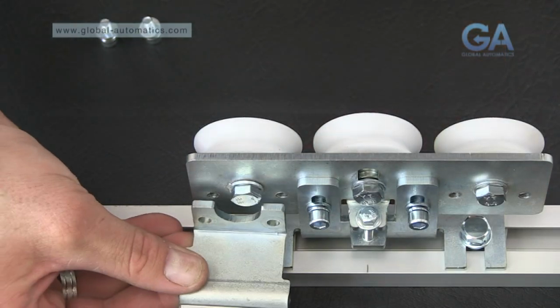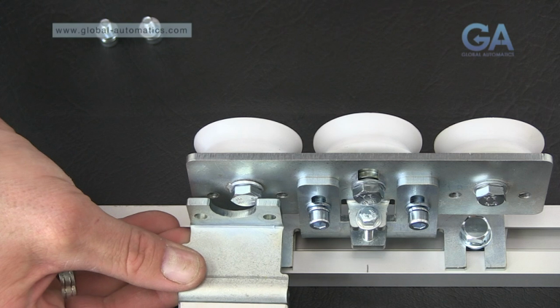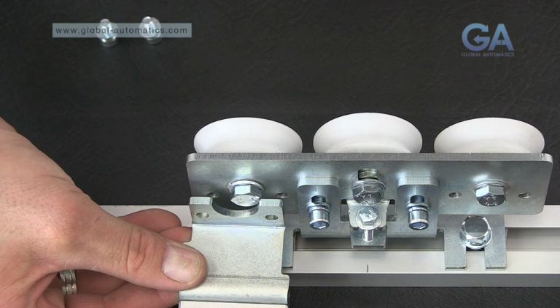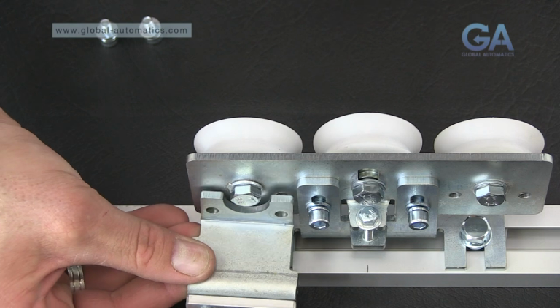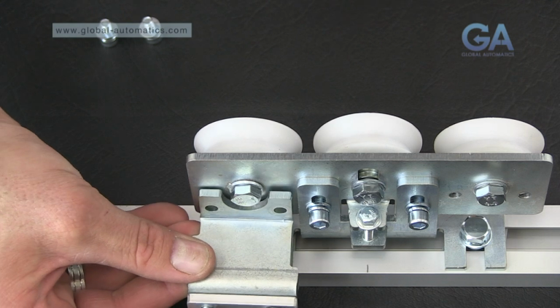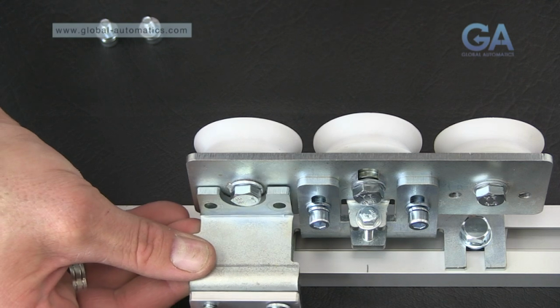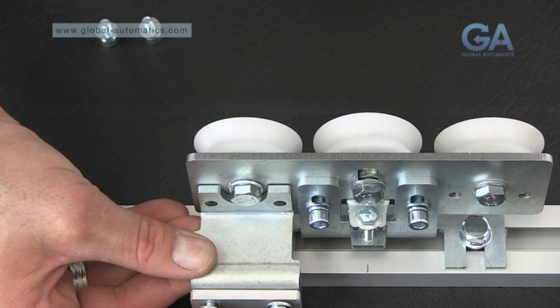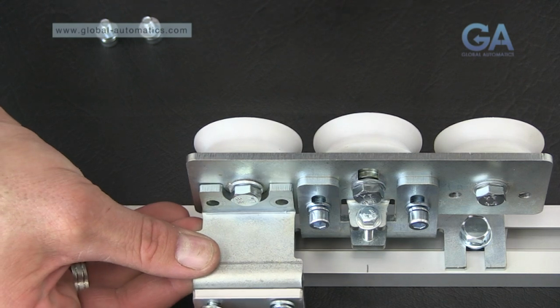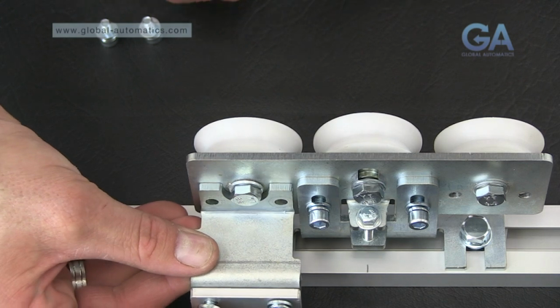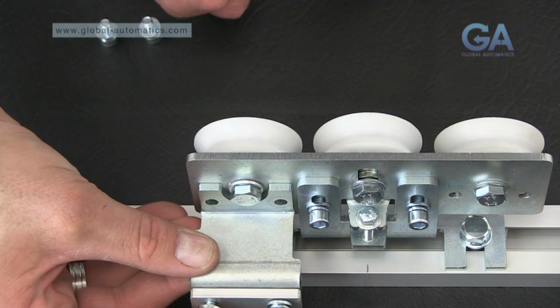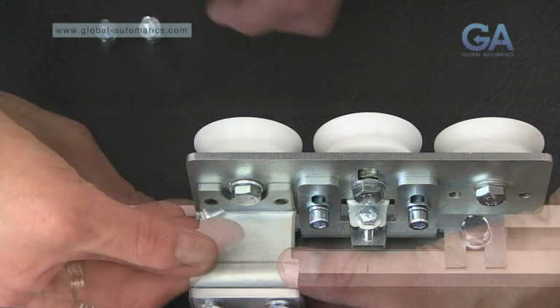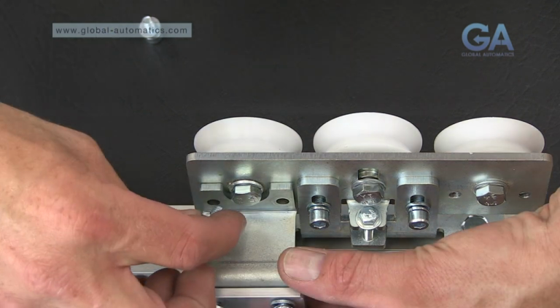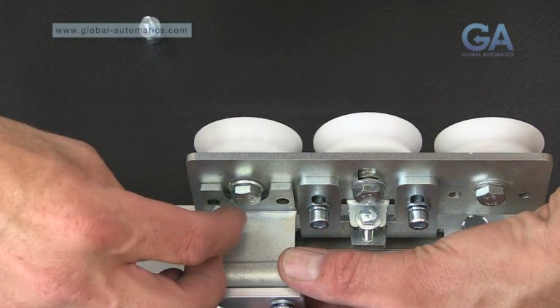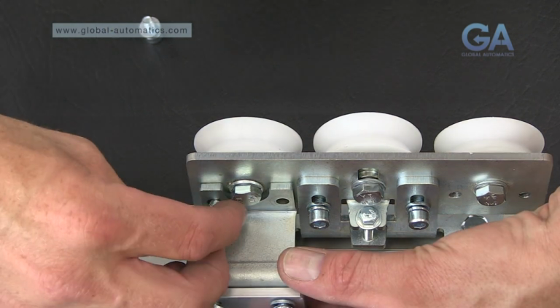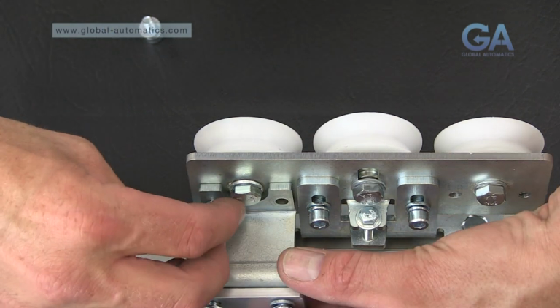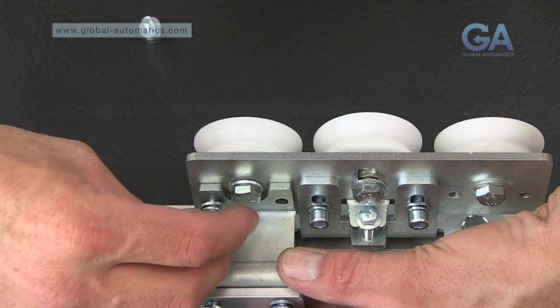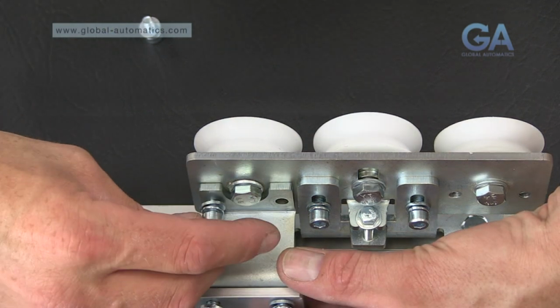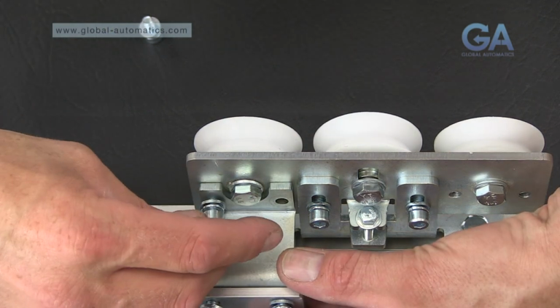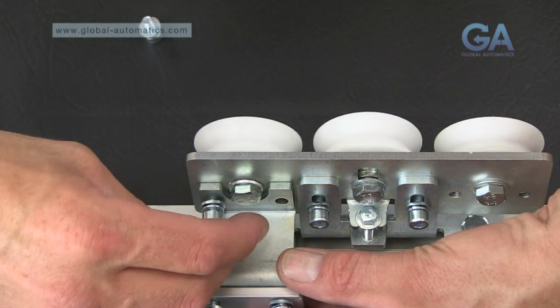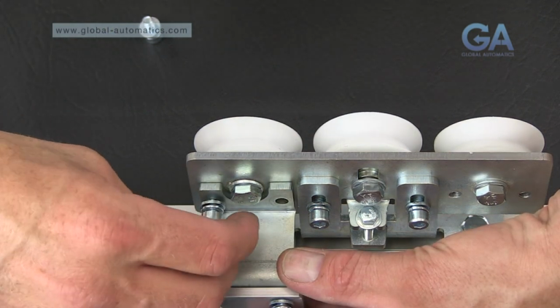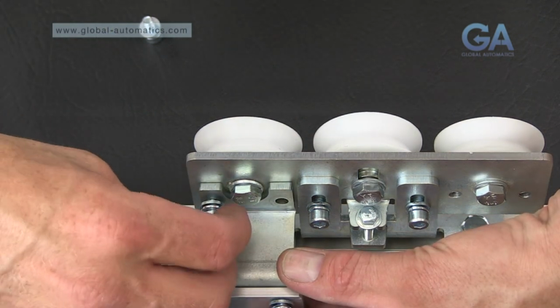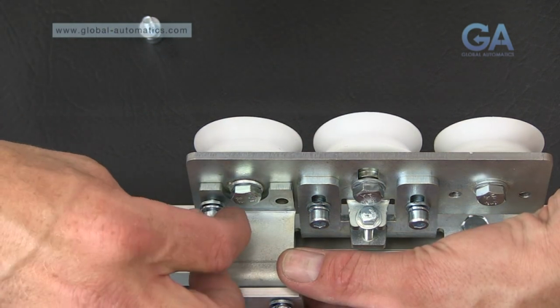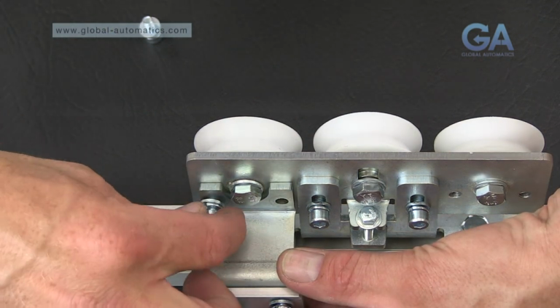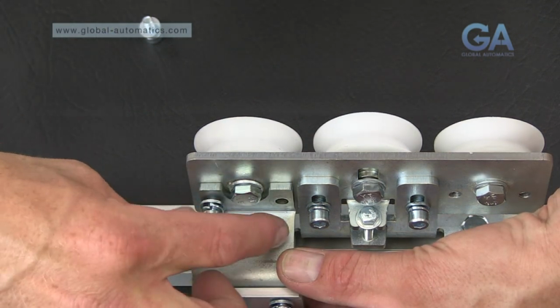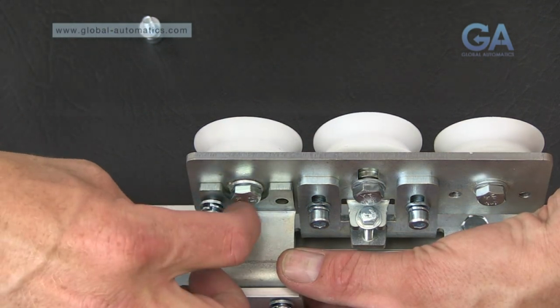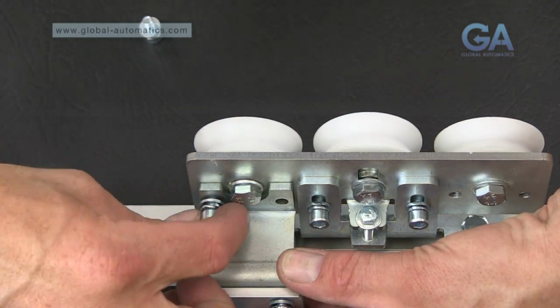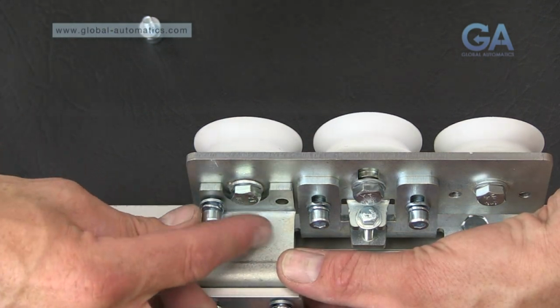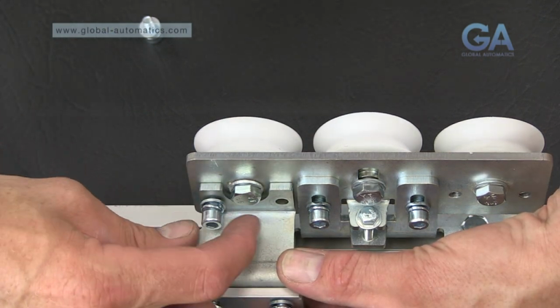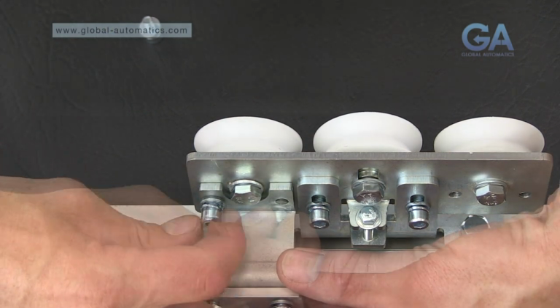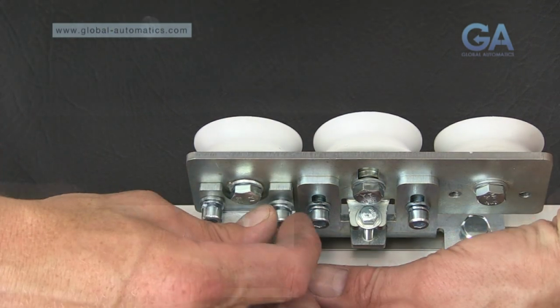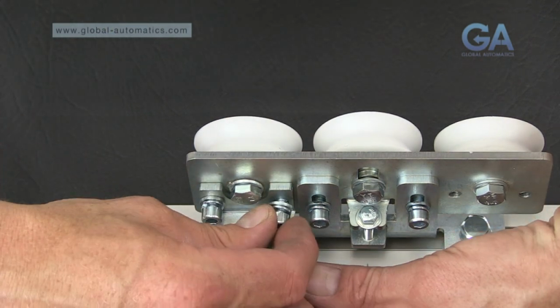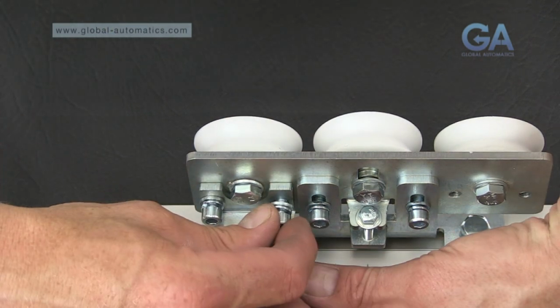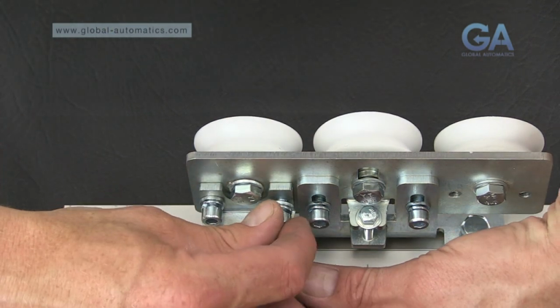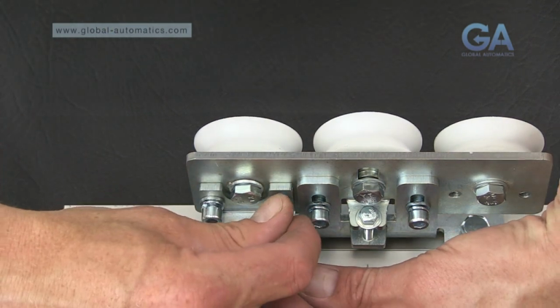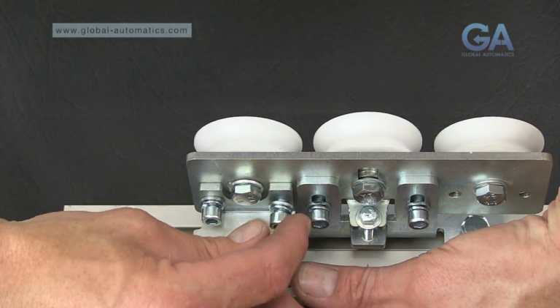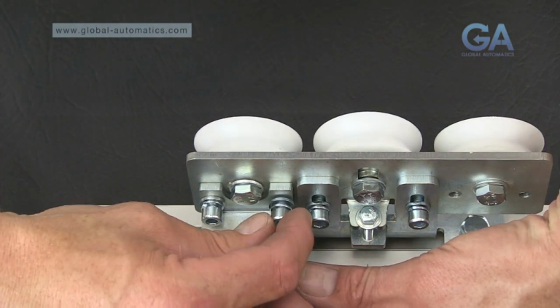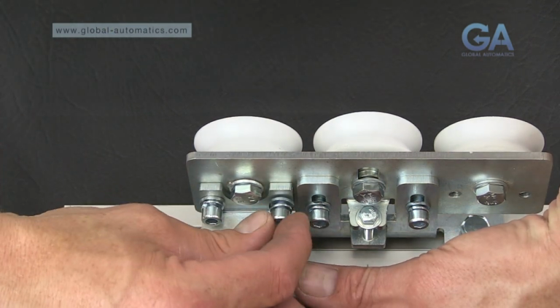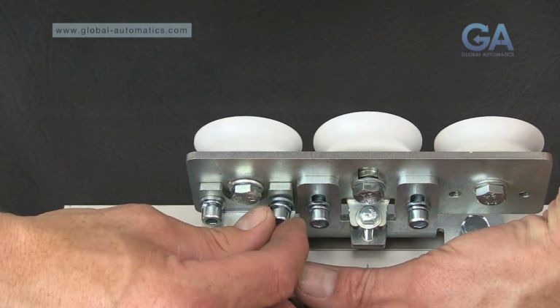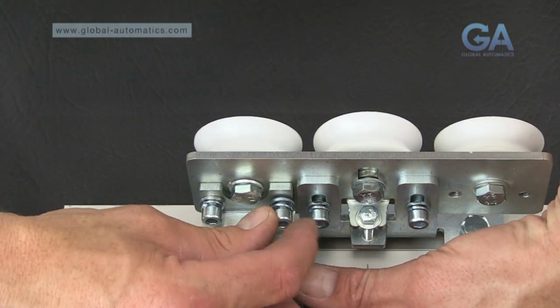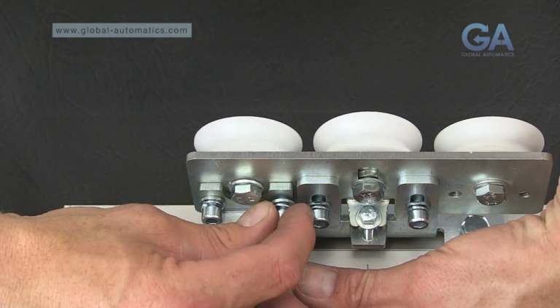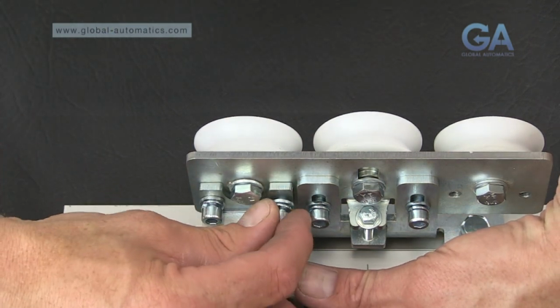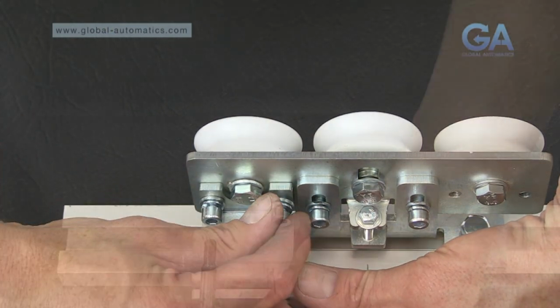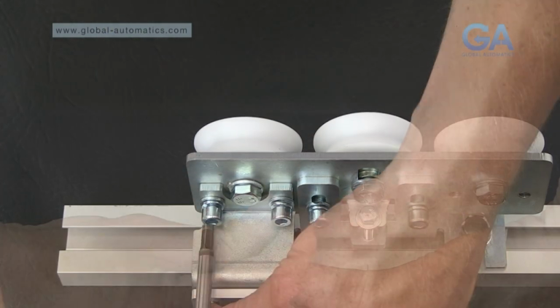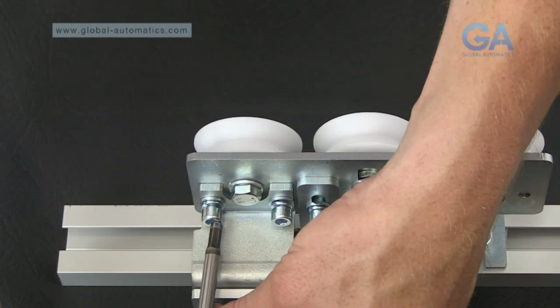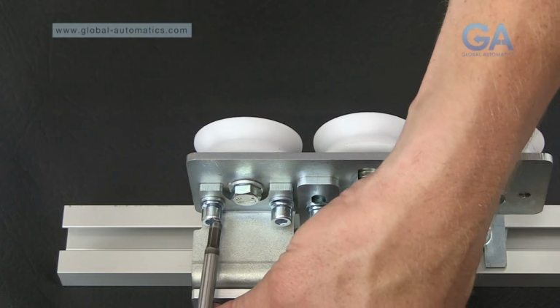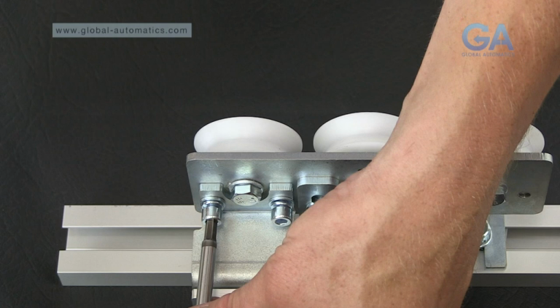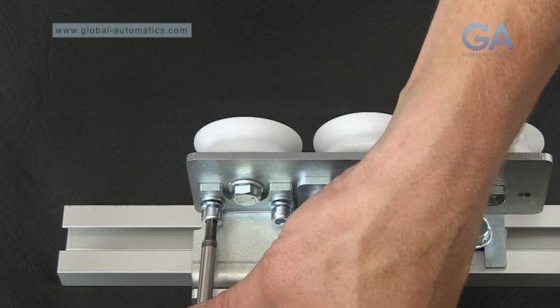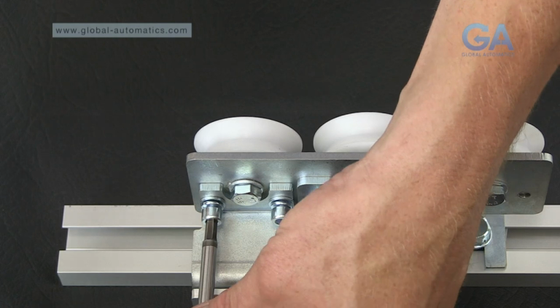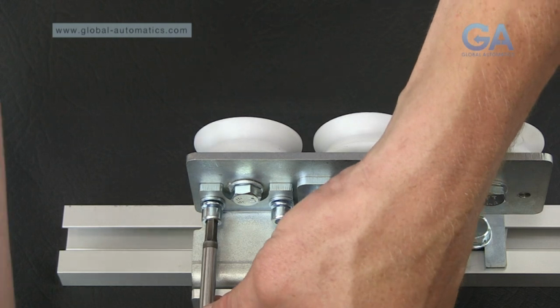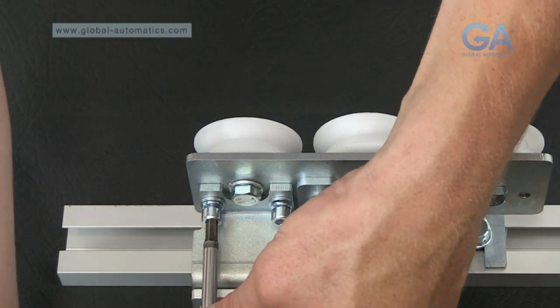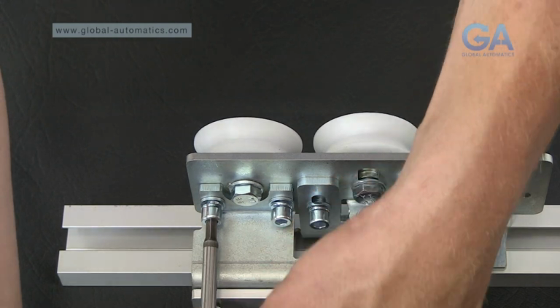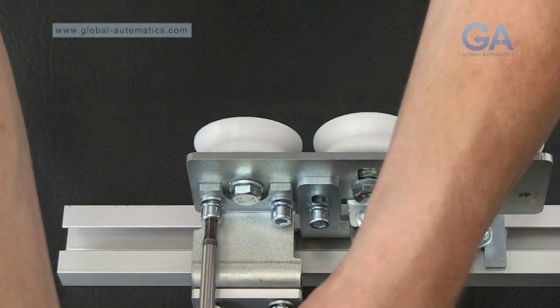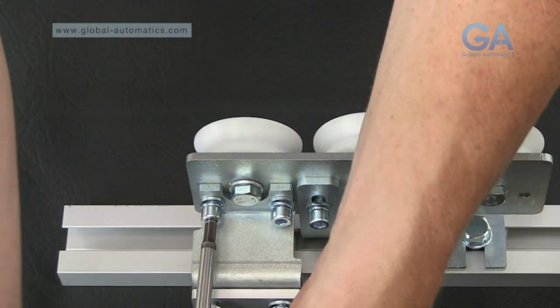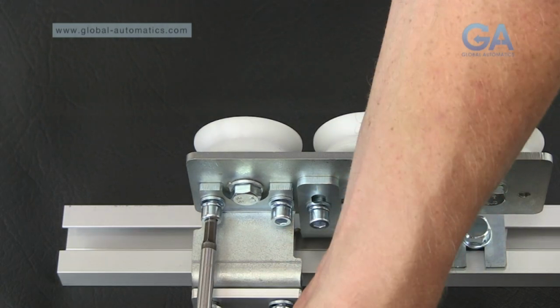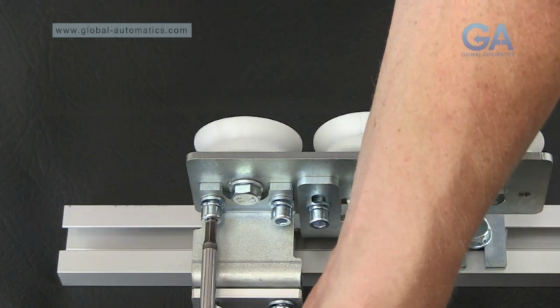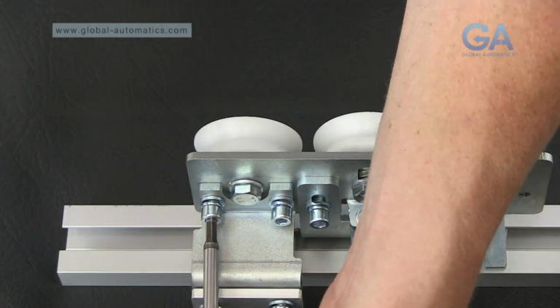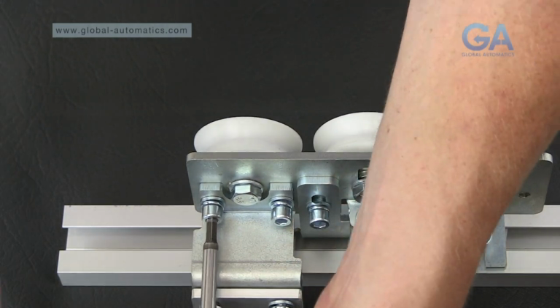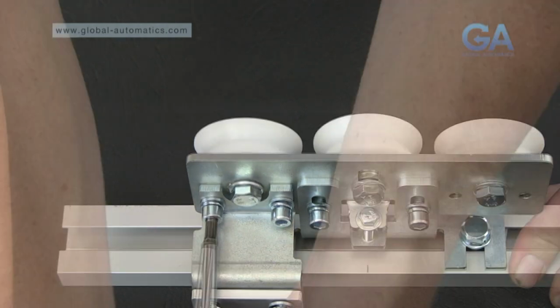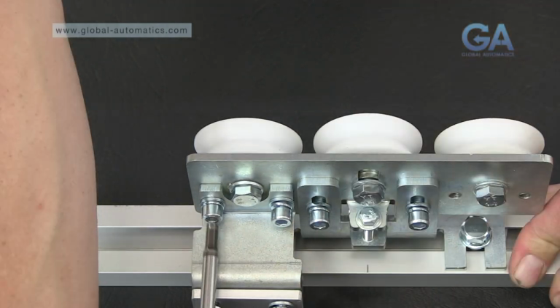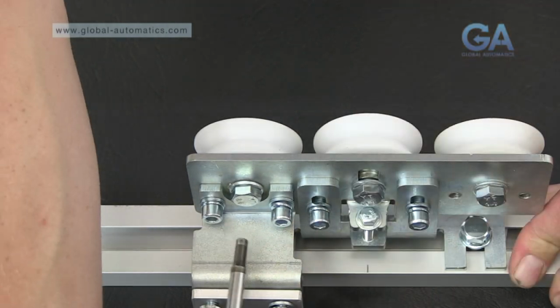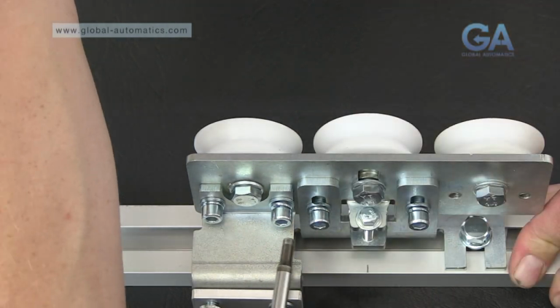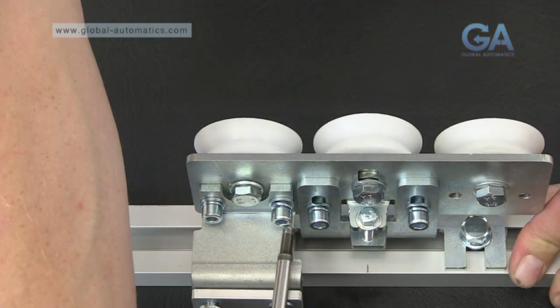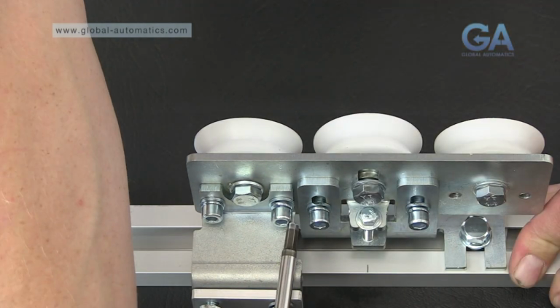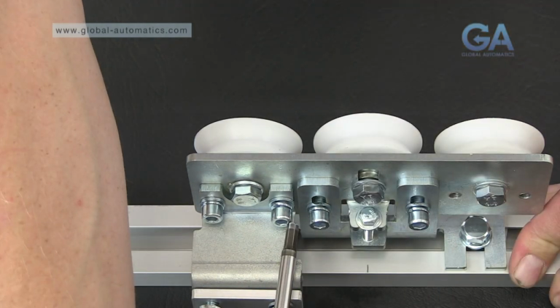Fit the belt clamp as shown and tighten. Repeat this process for the opposite side.